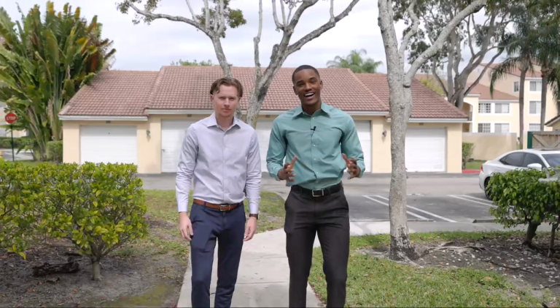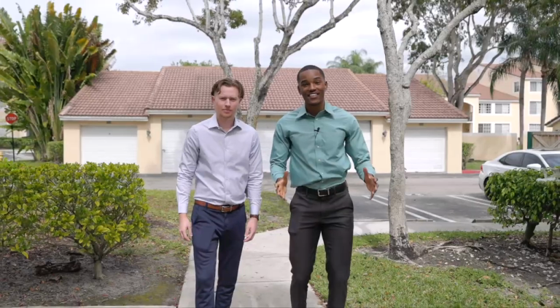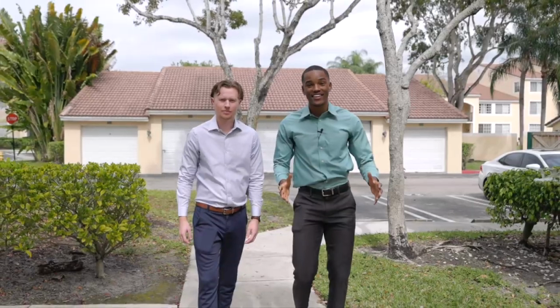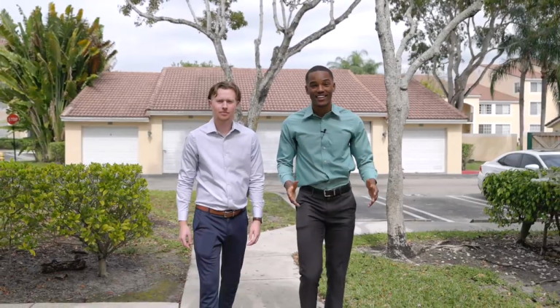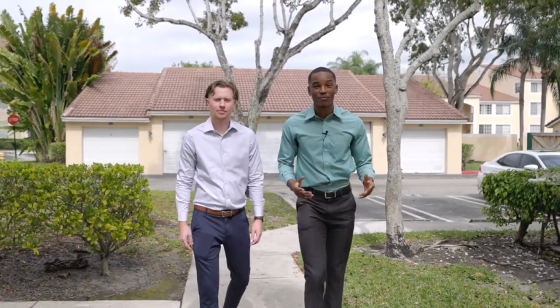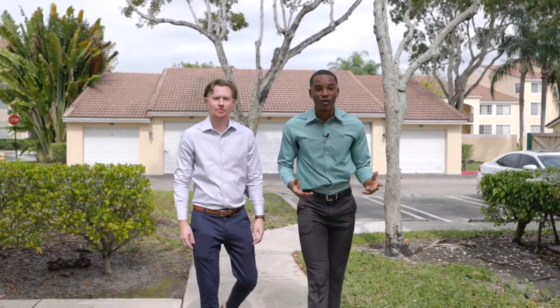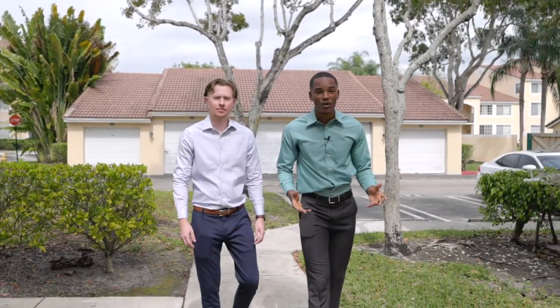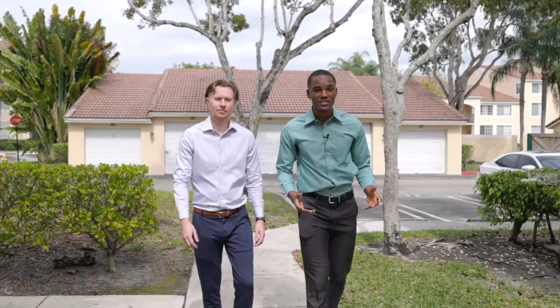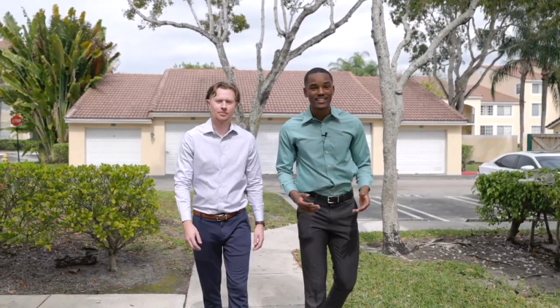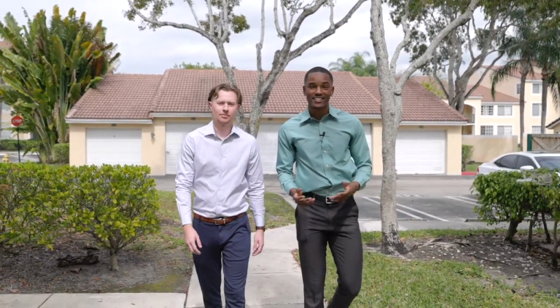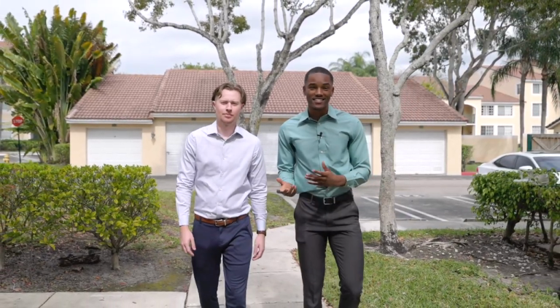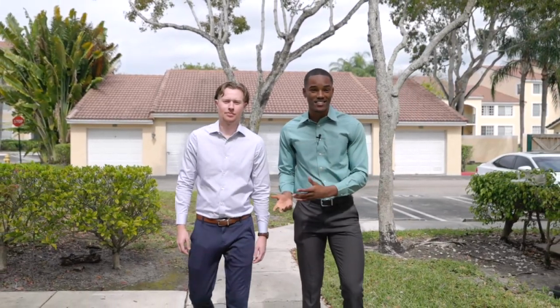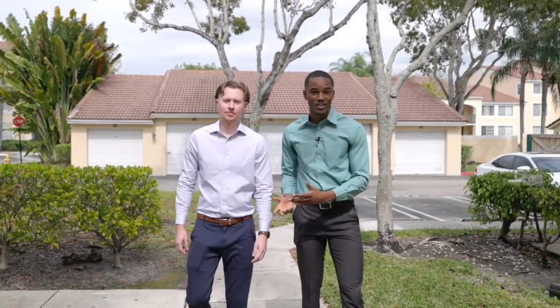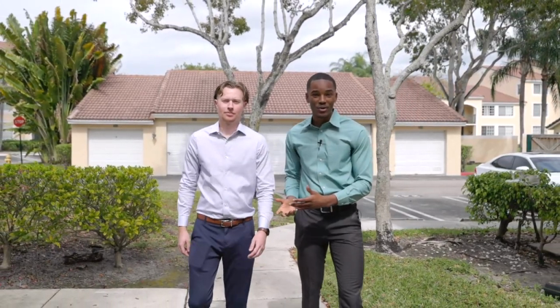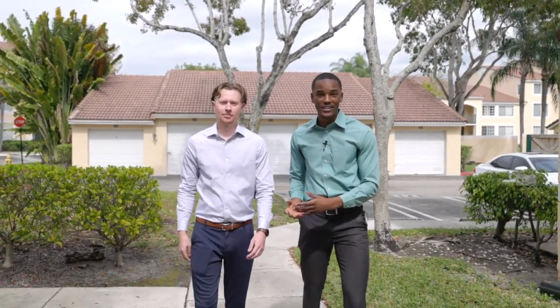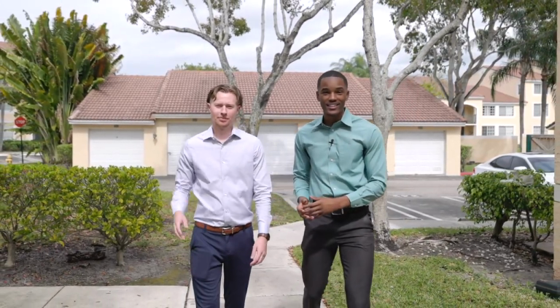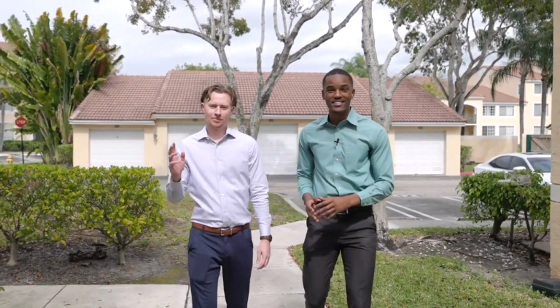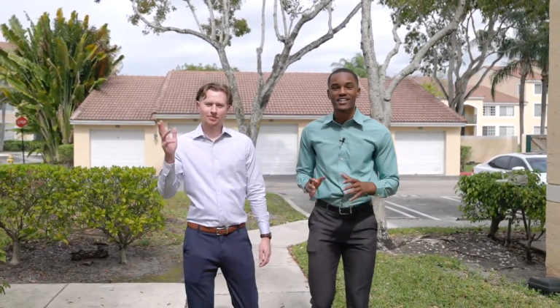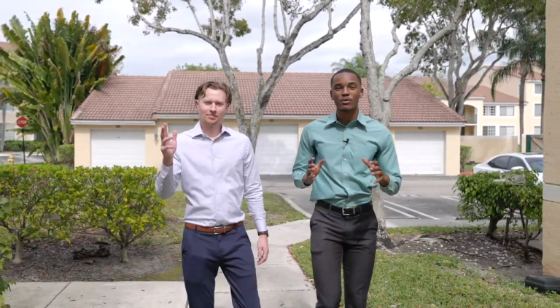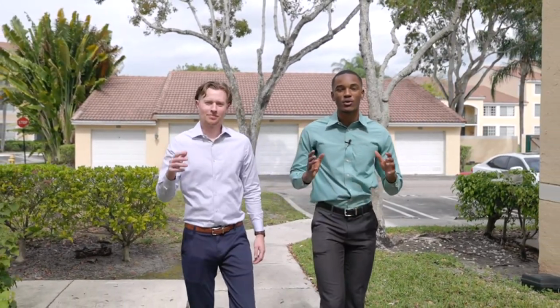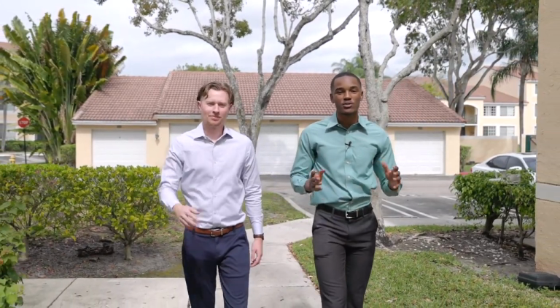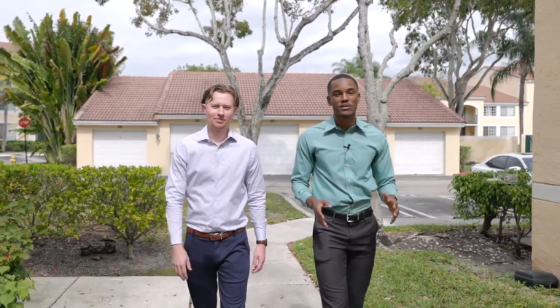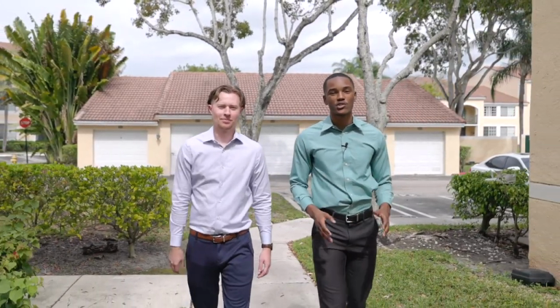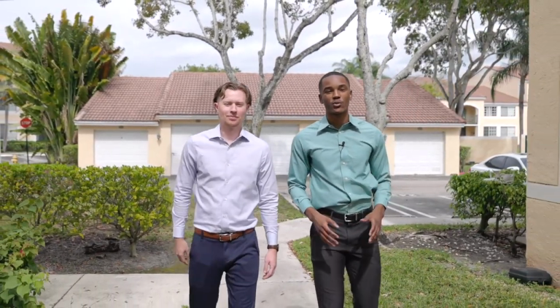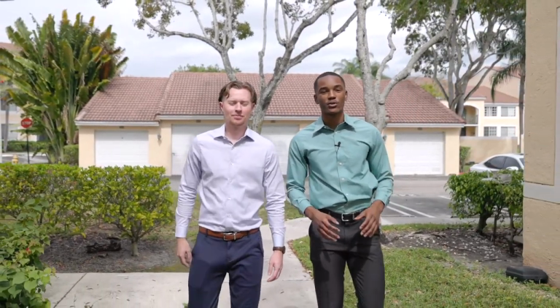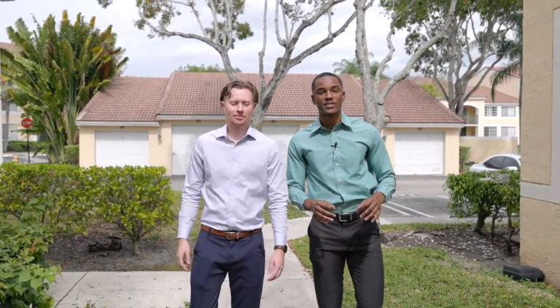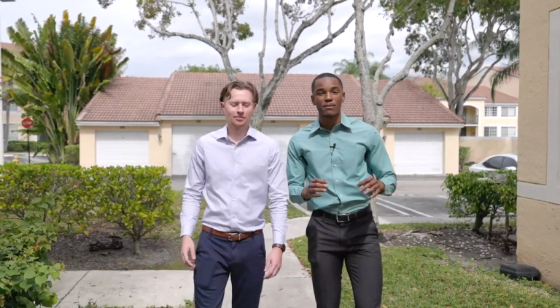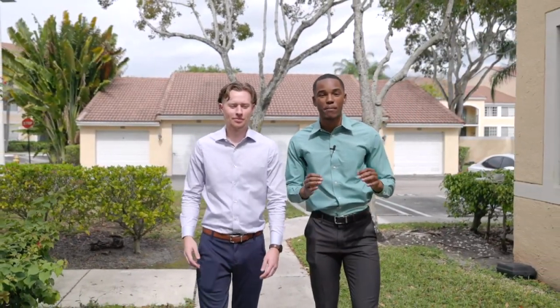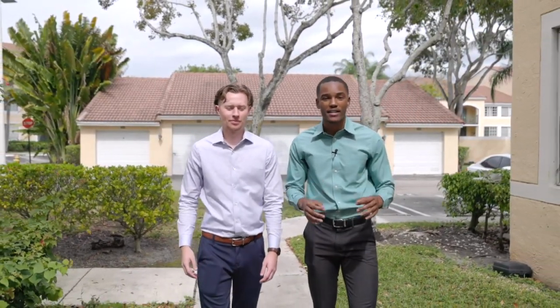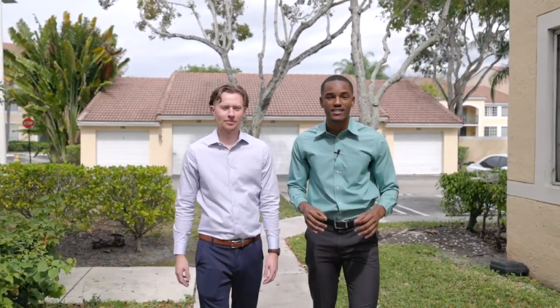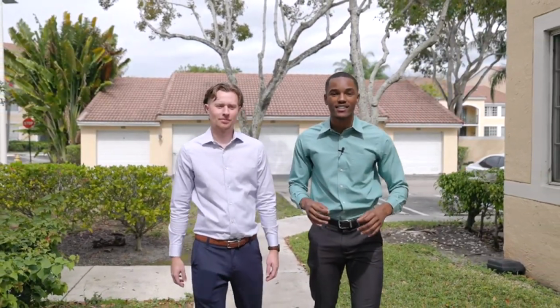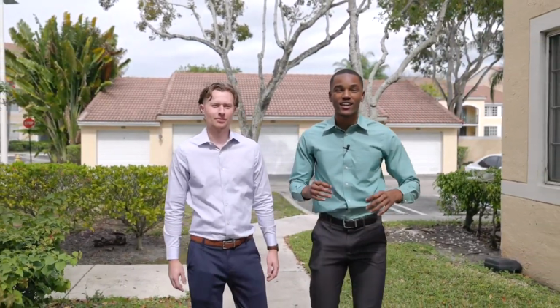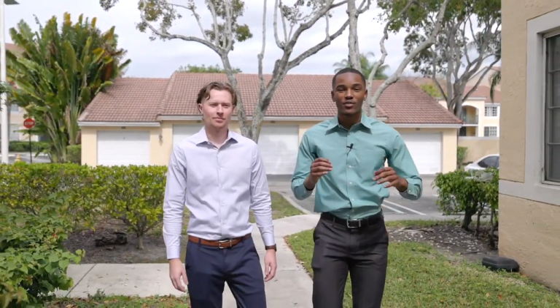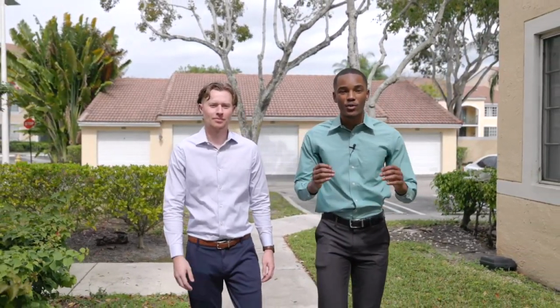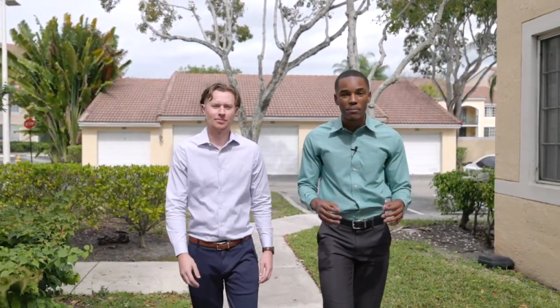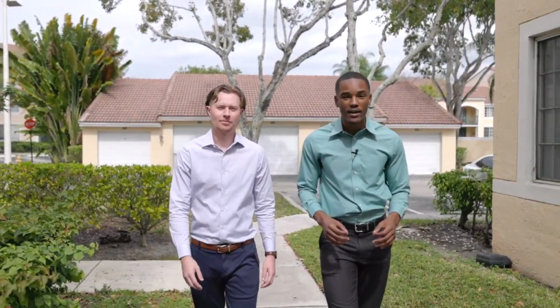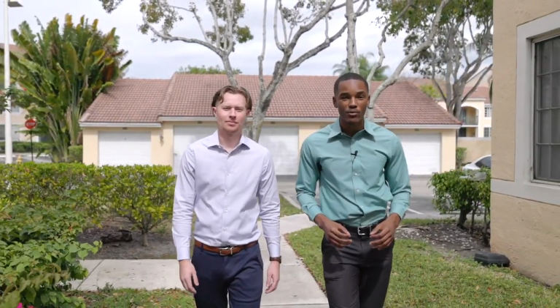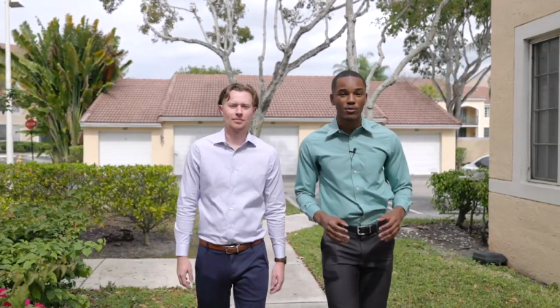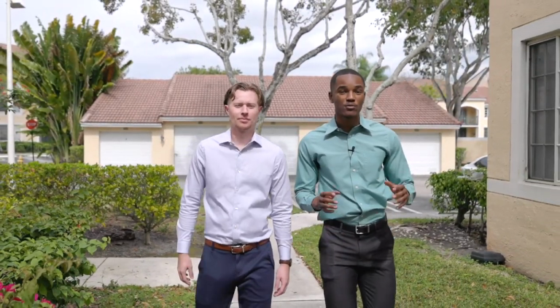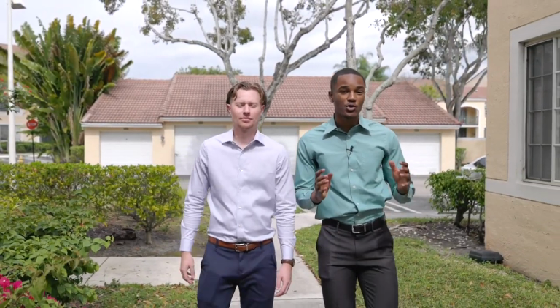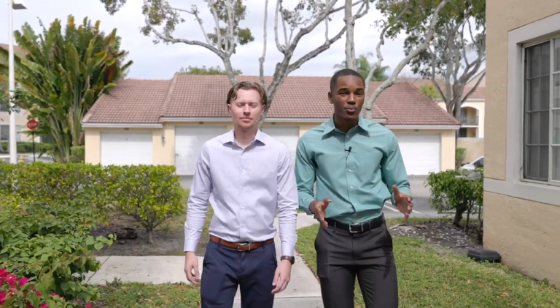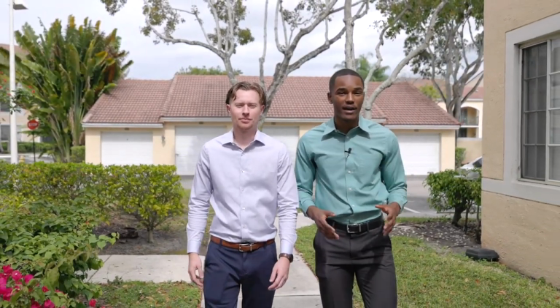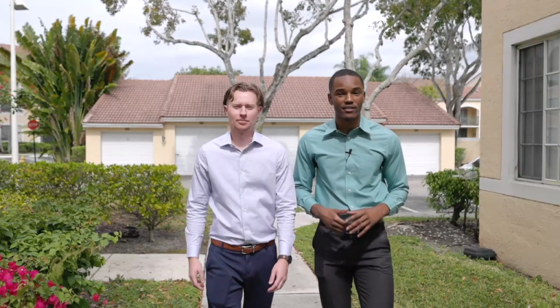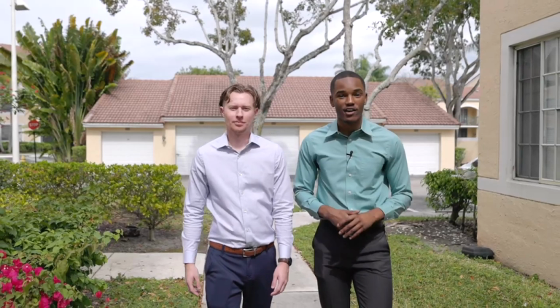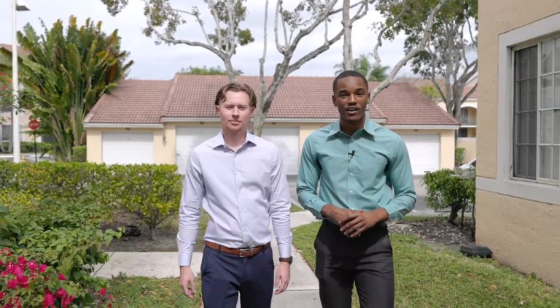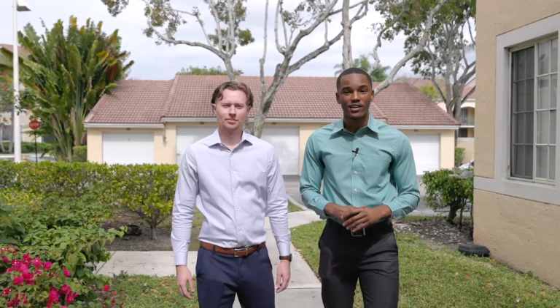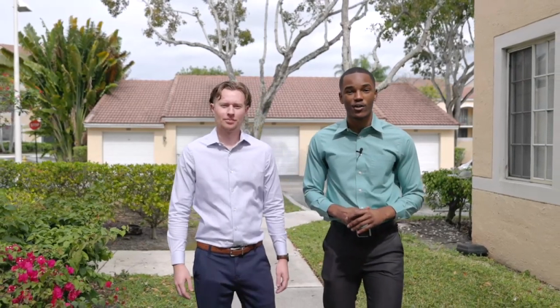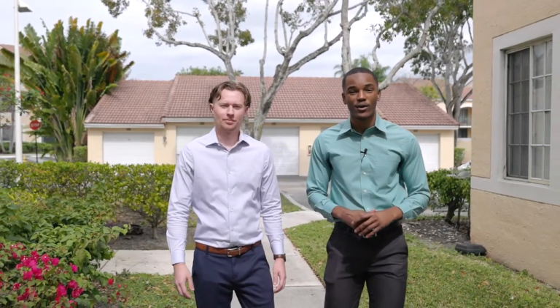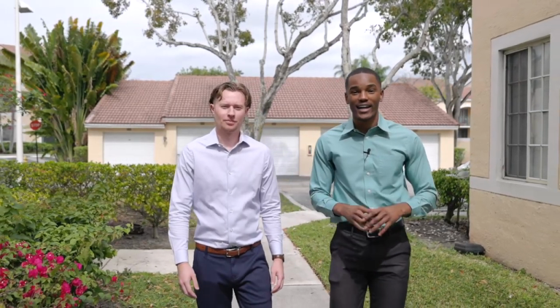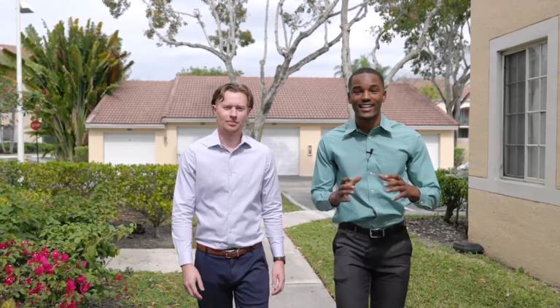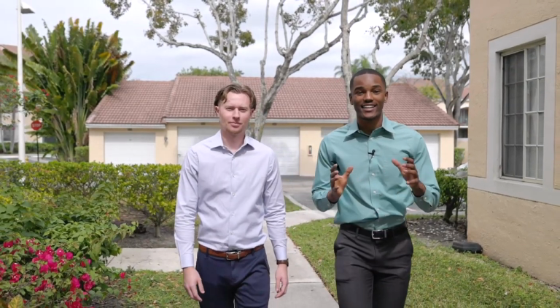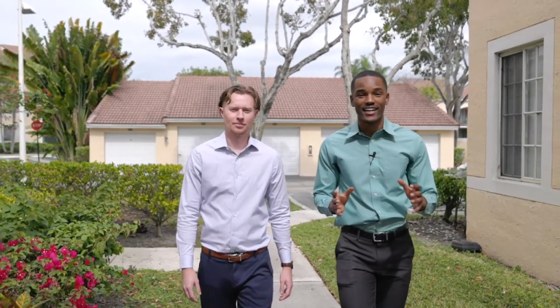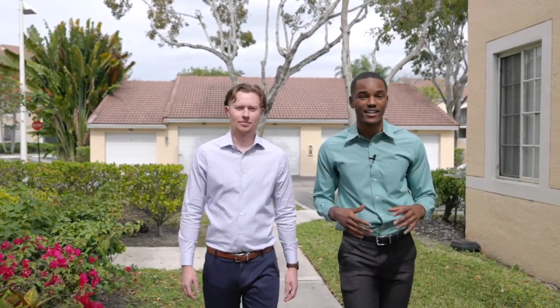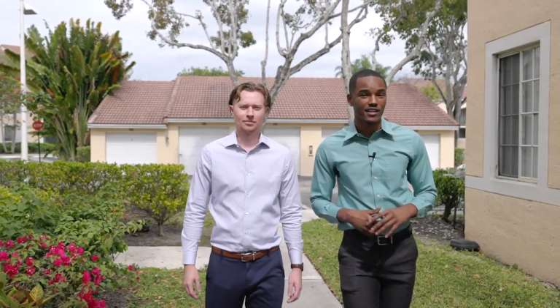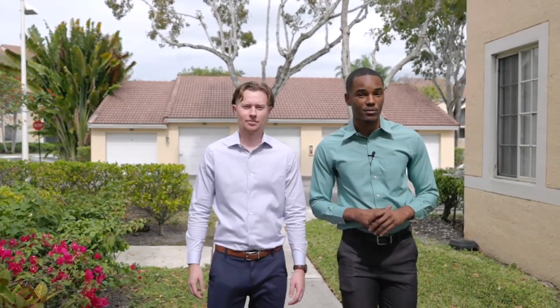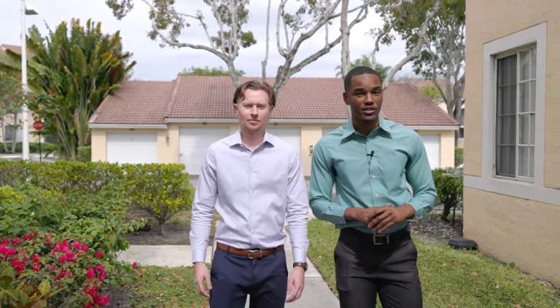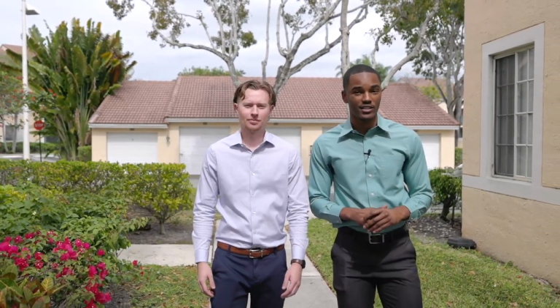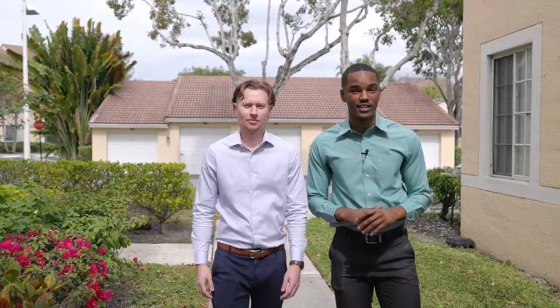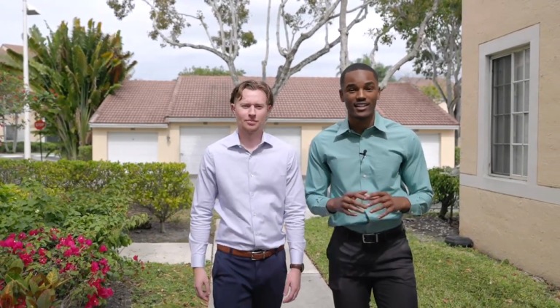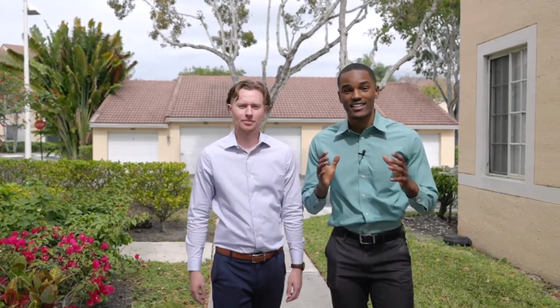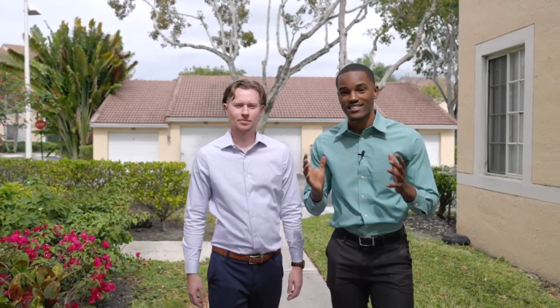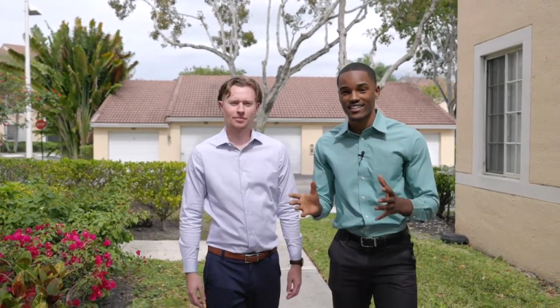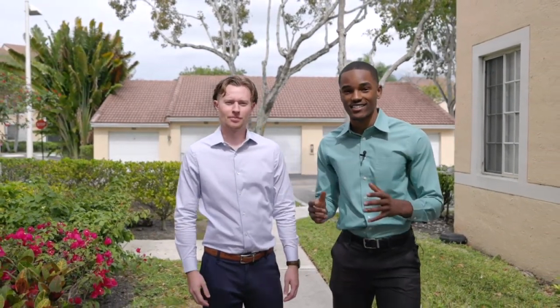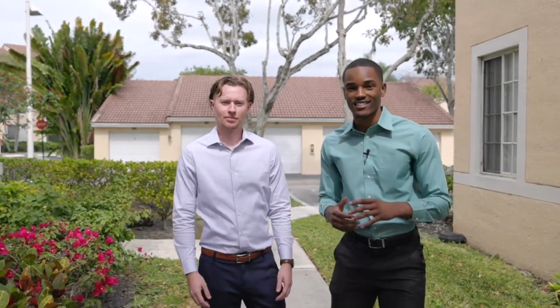Hi there, I'm Walton and this is Cody and today we're going to be showing you this amazing three-bedroom, two-bath condo in a gated community. Let's take a look.